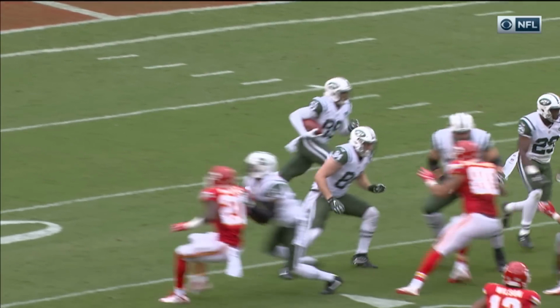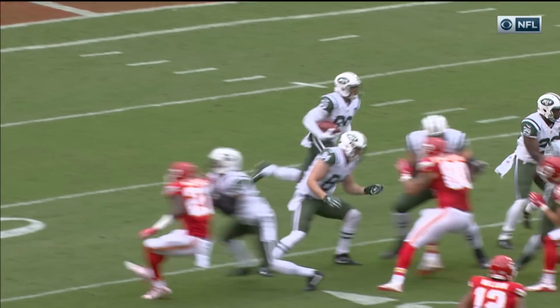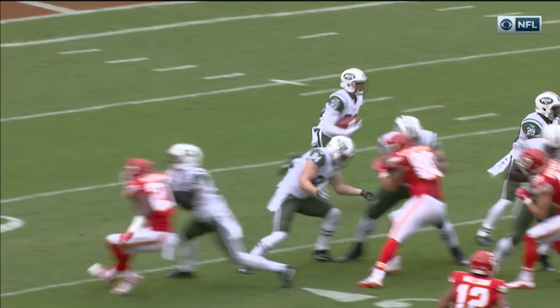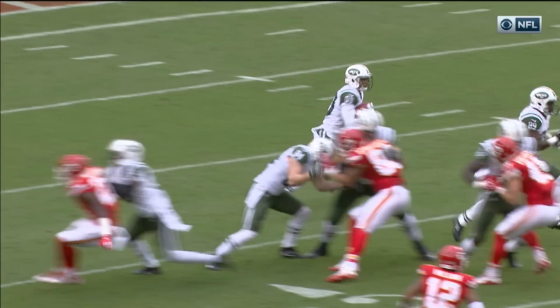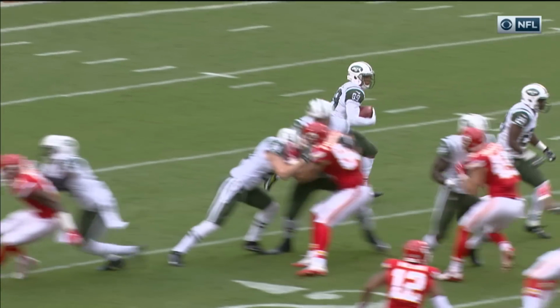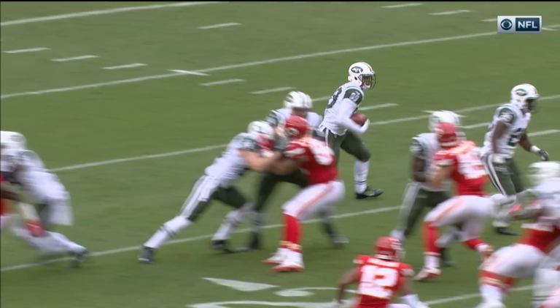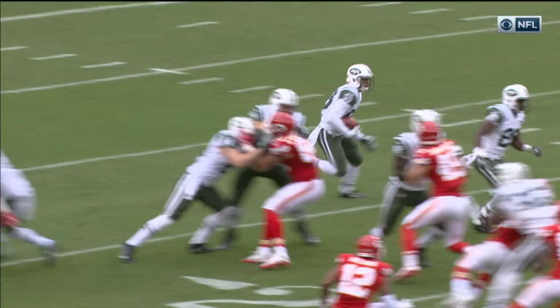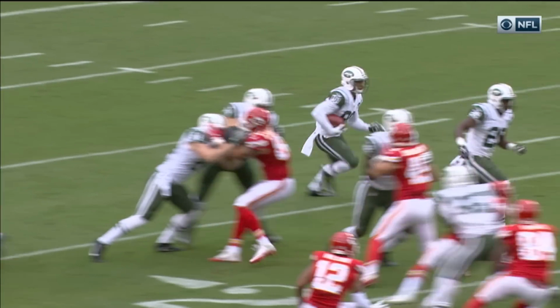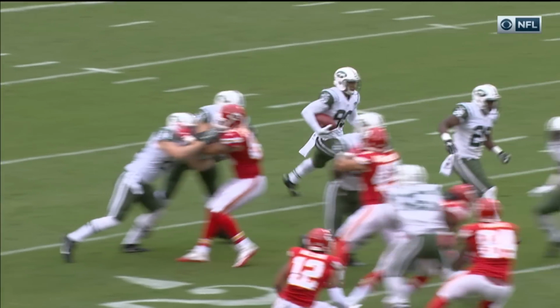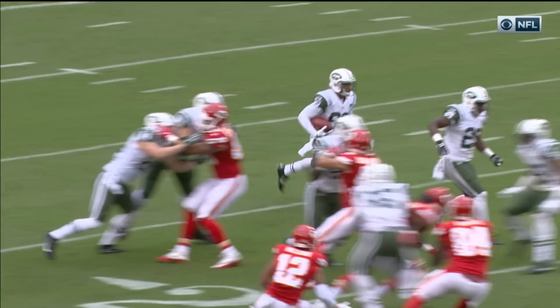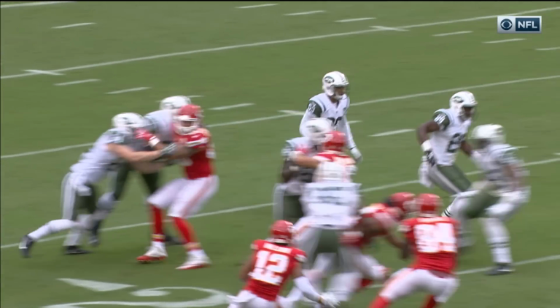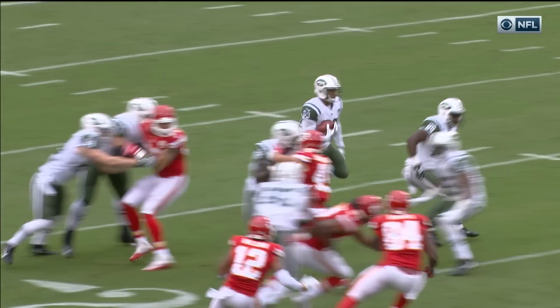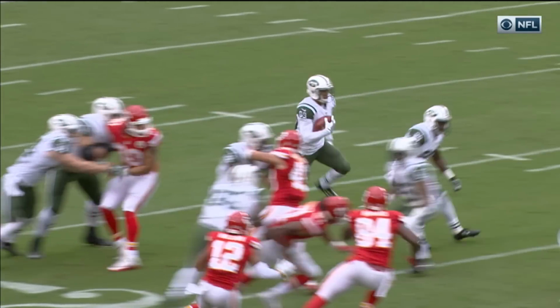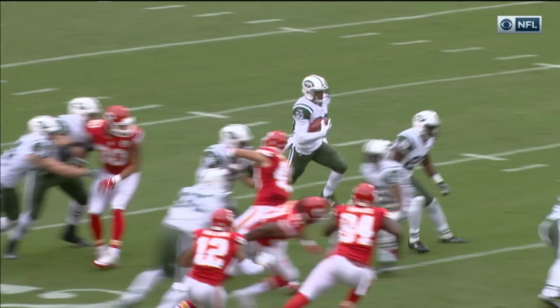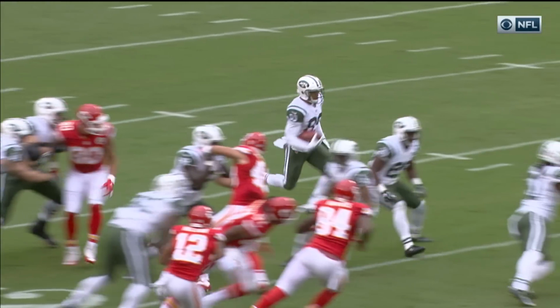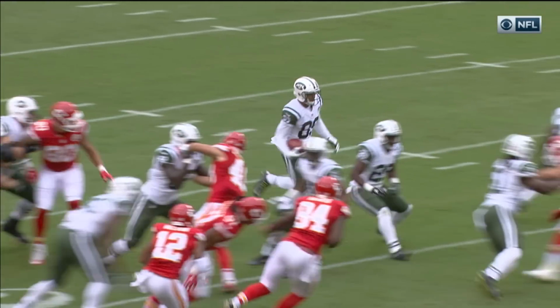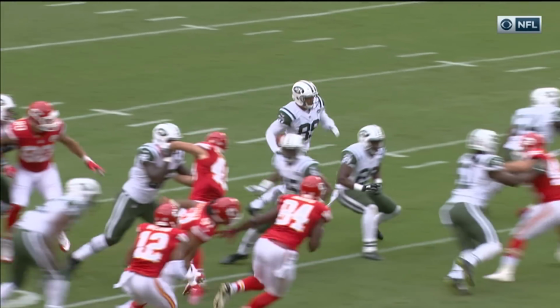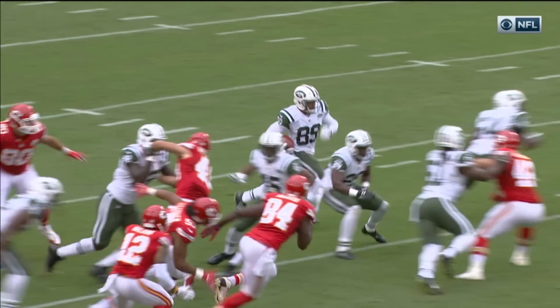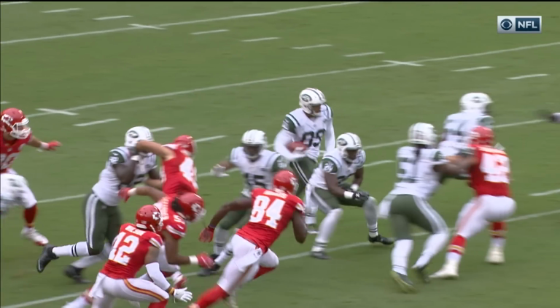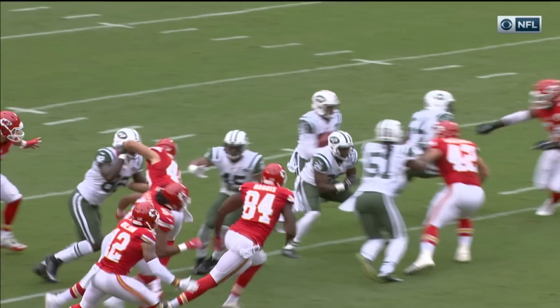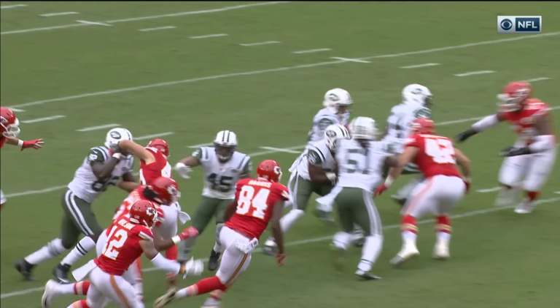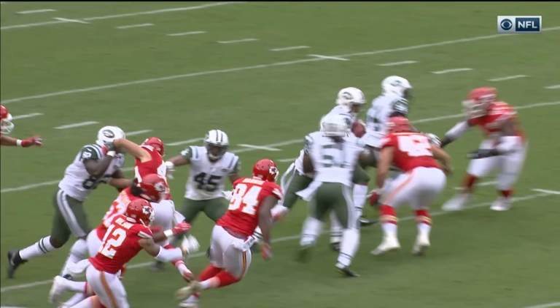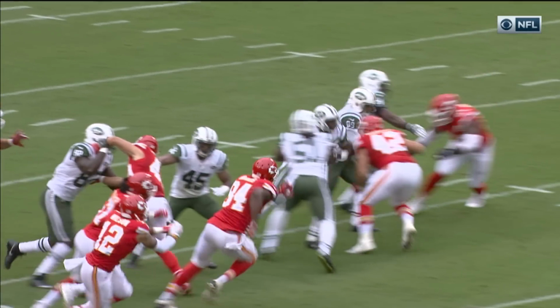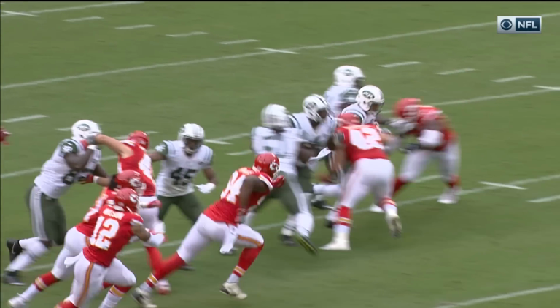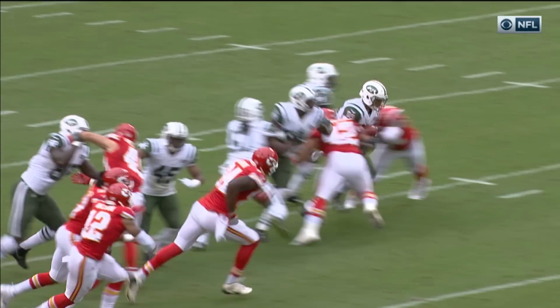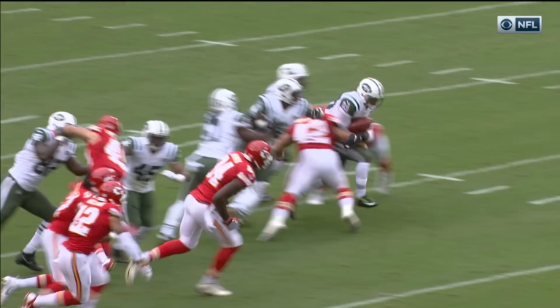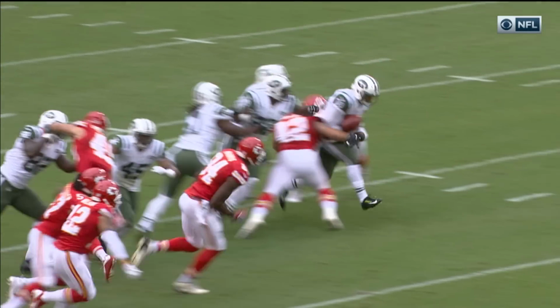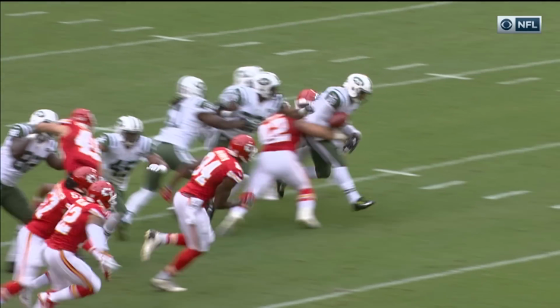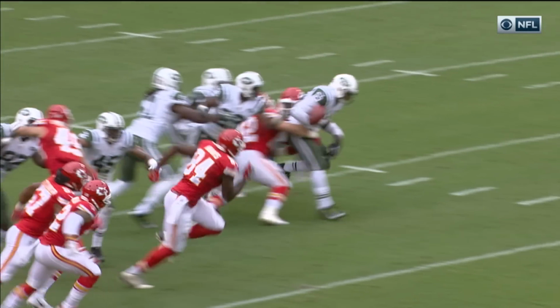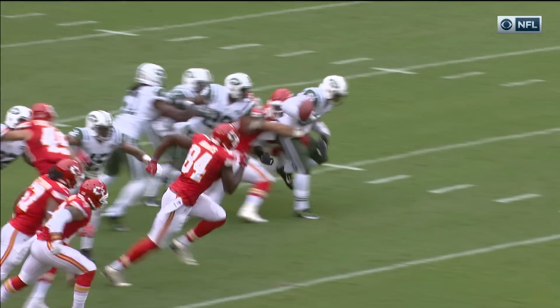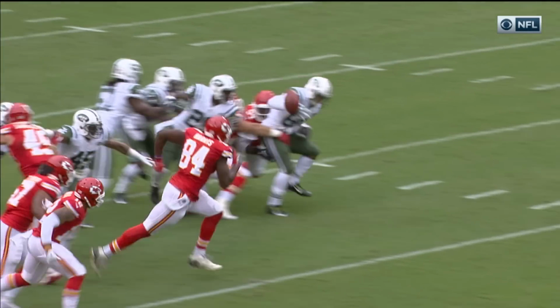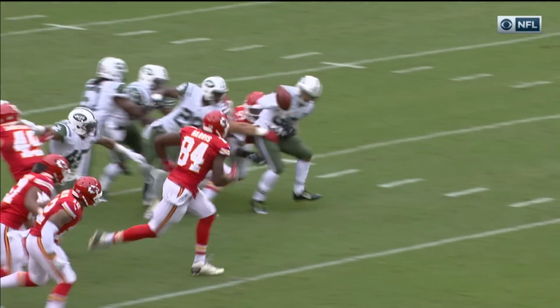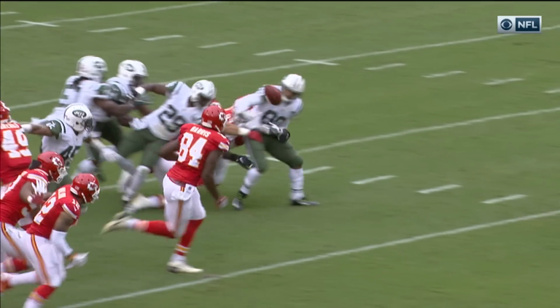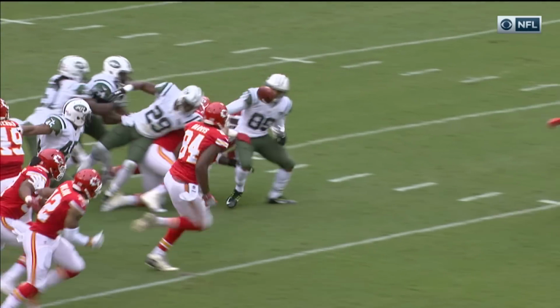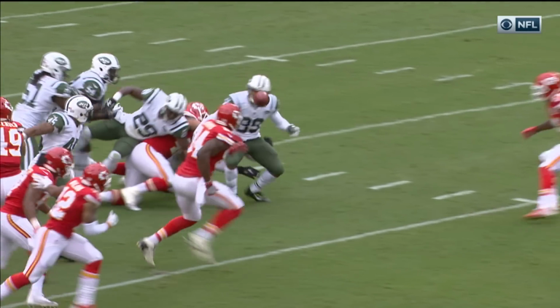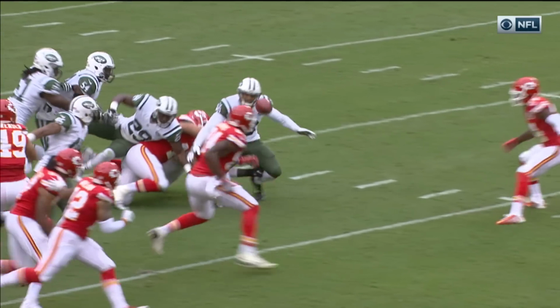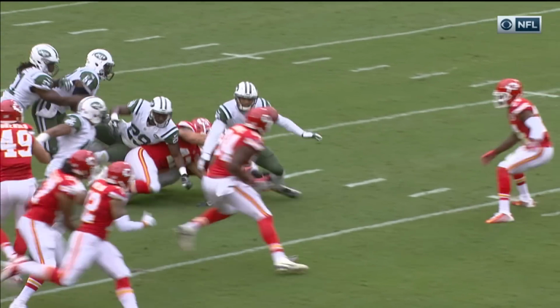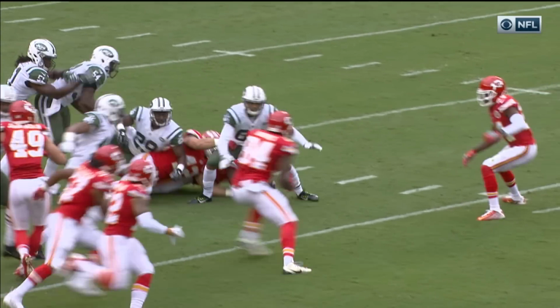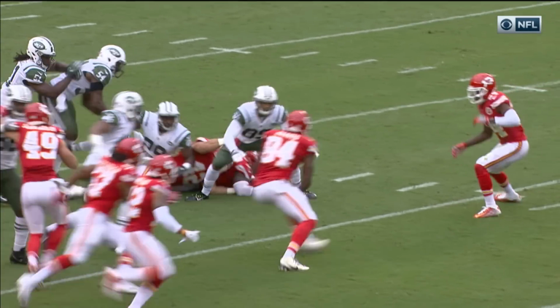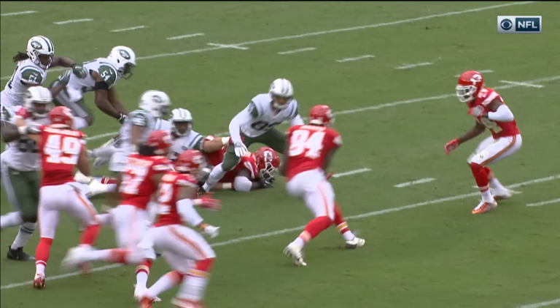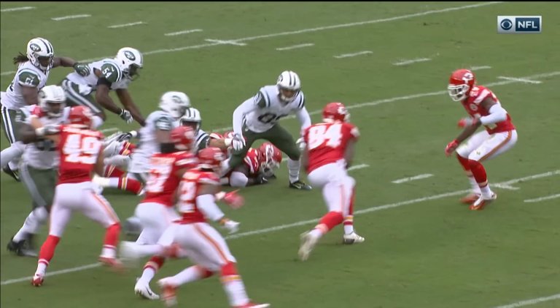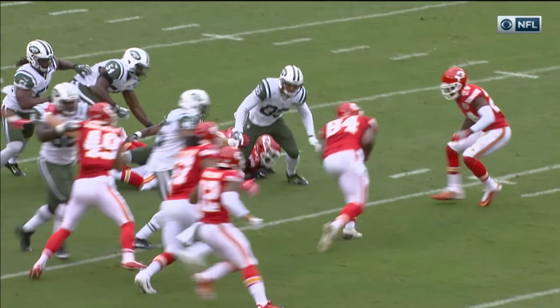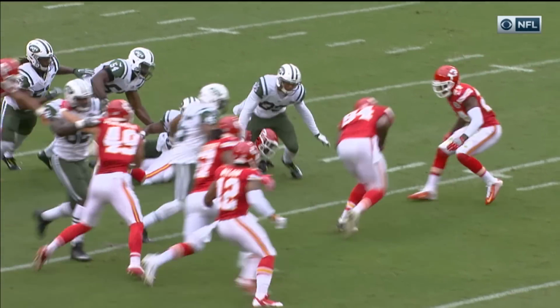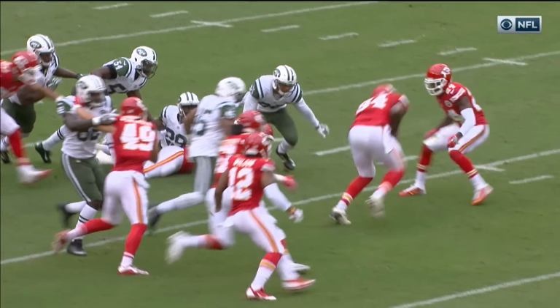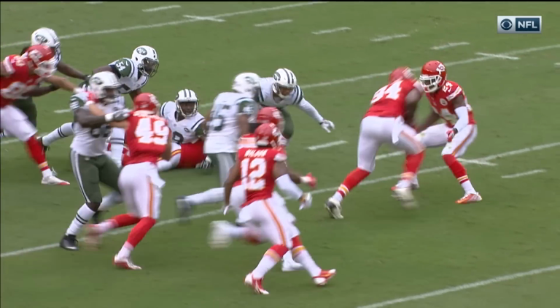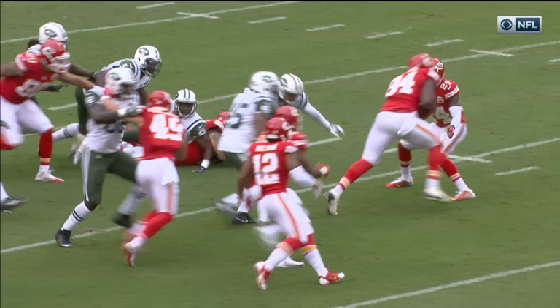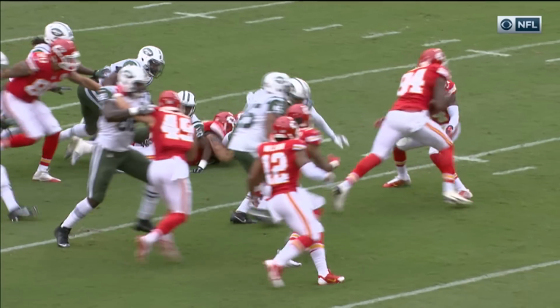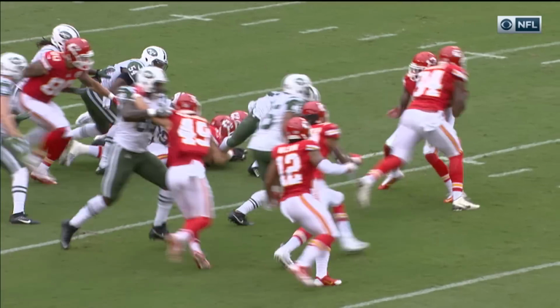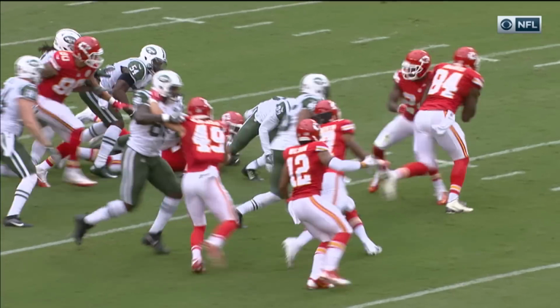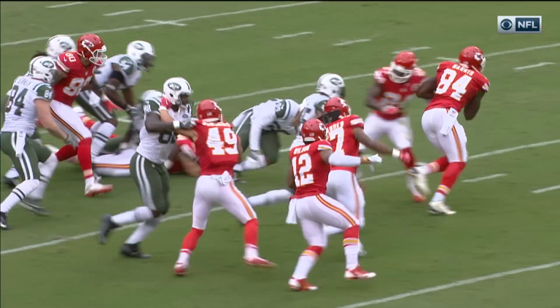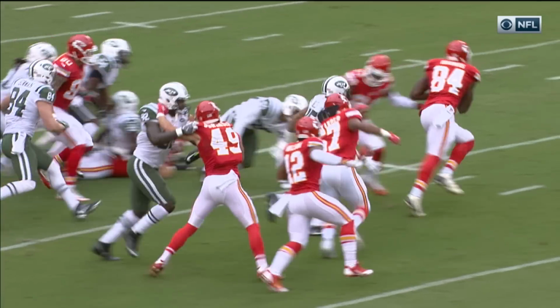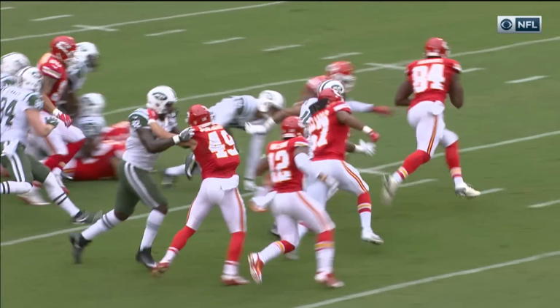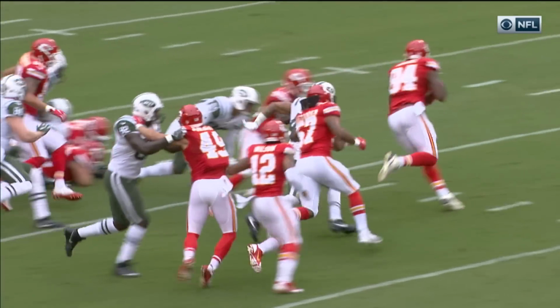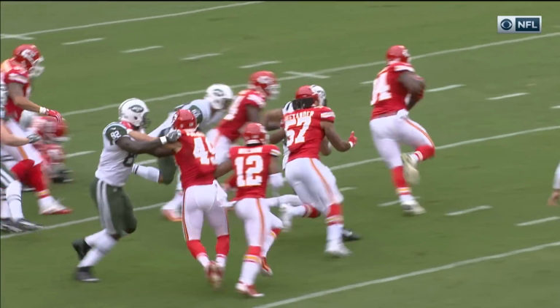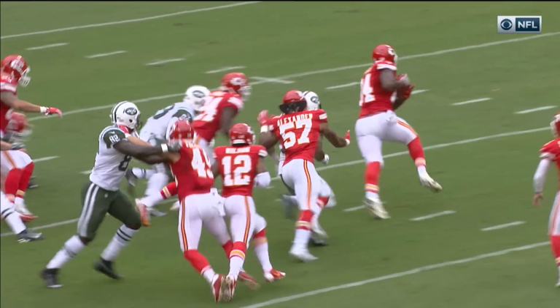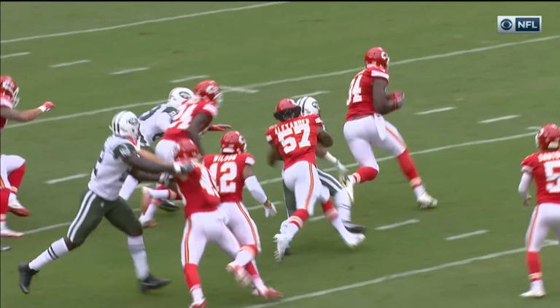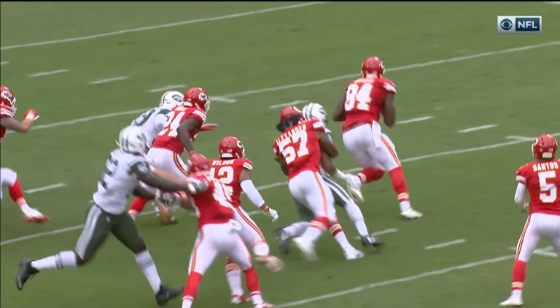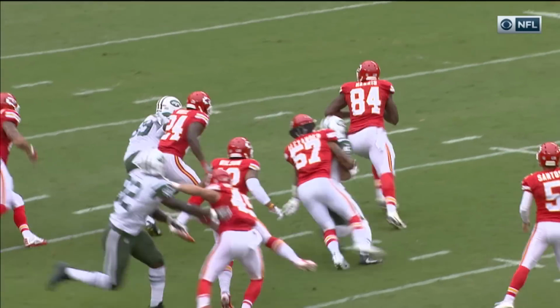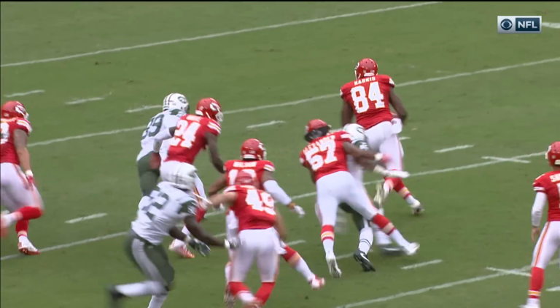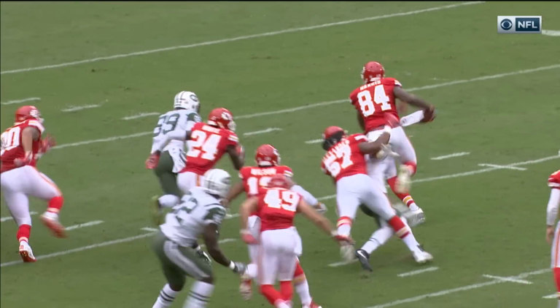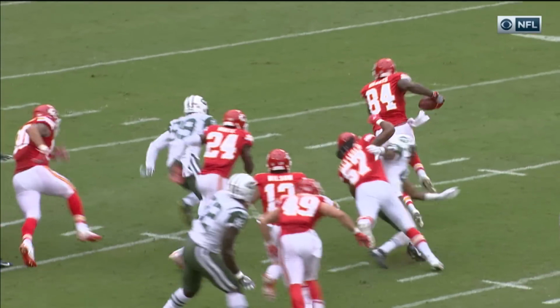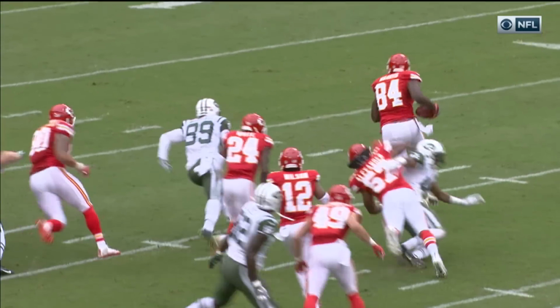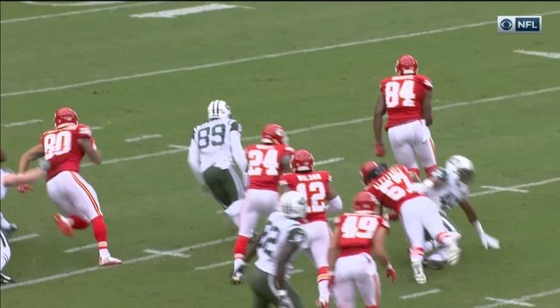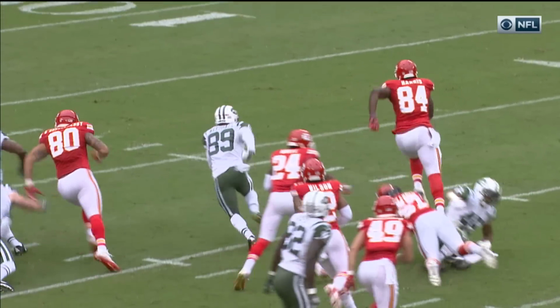Here on the kick return, you're going to see Jalen Marshall — the ball popping straight up into the air — into the arms of Demetrius Harris.